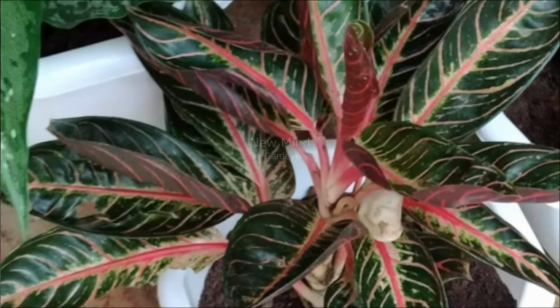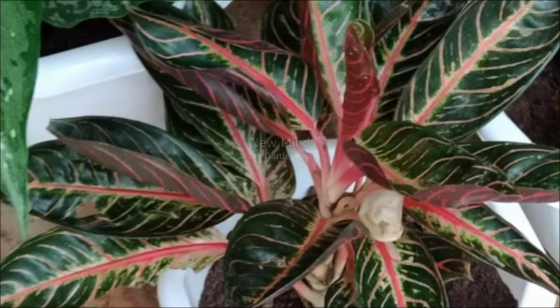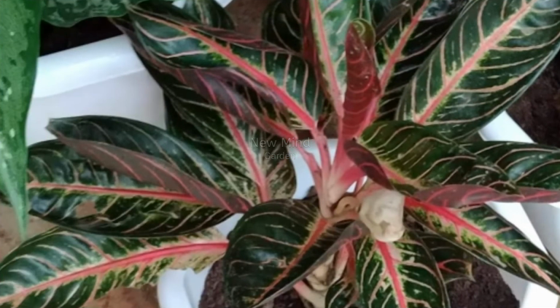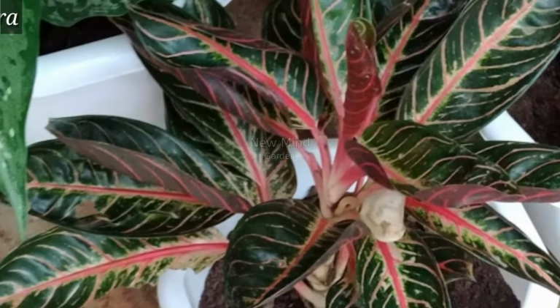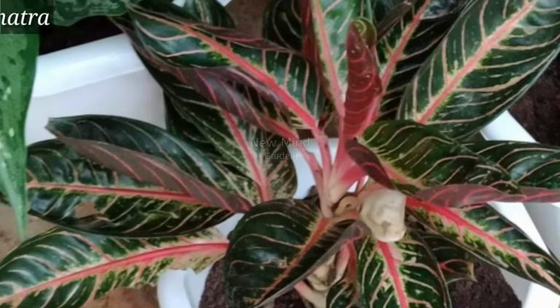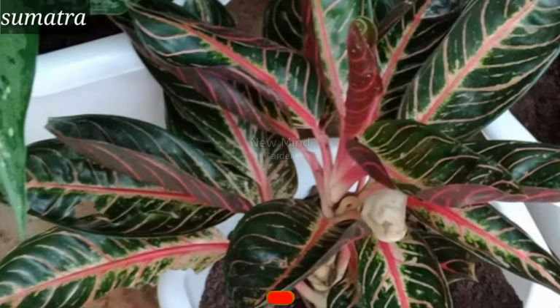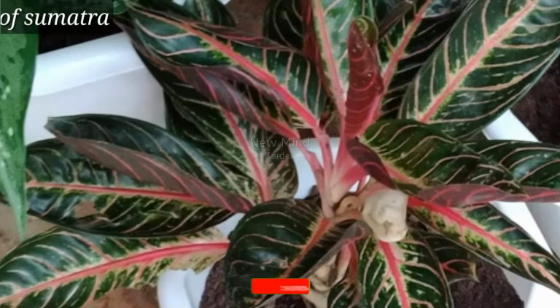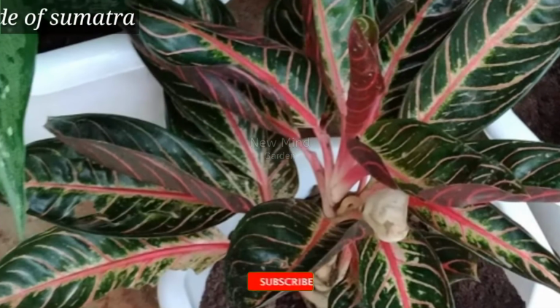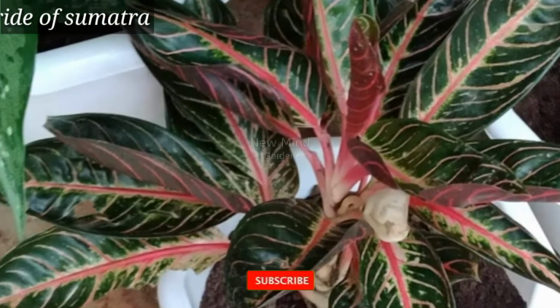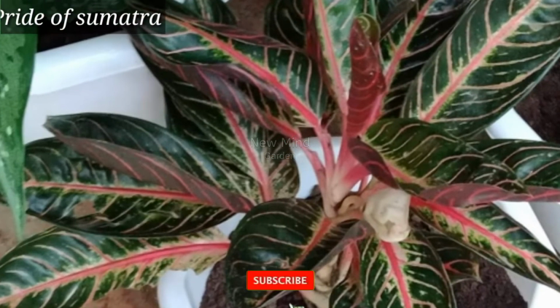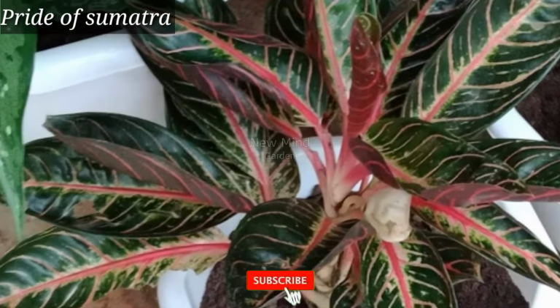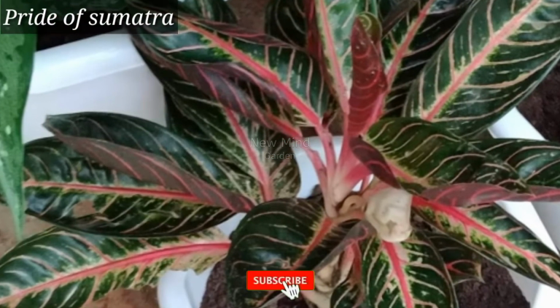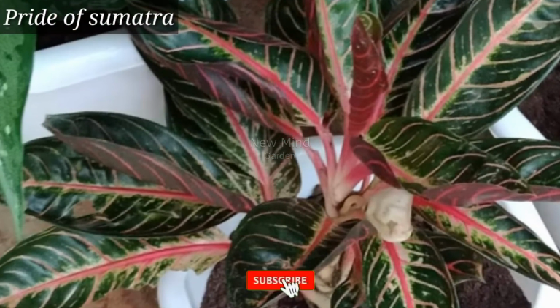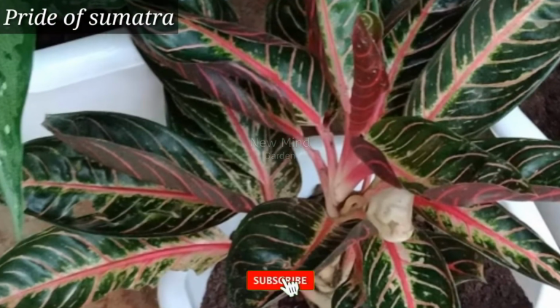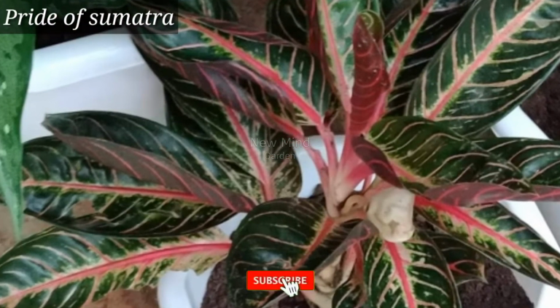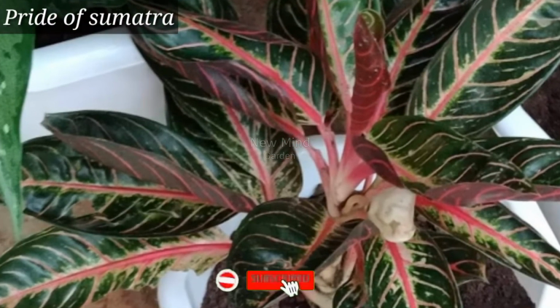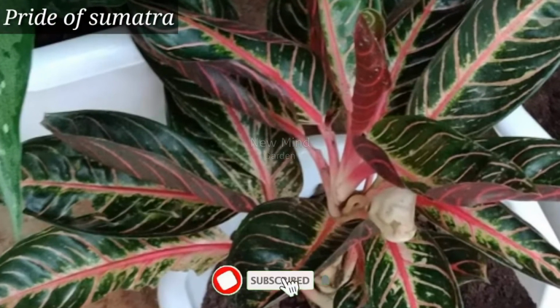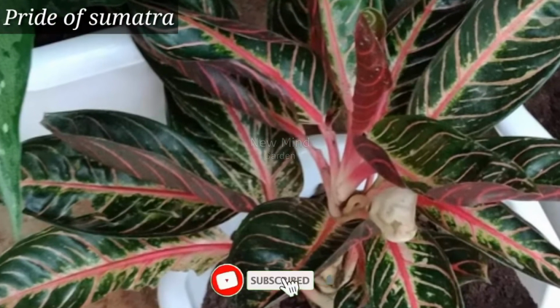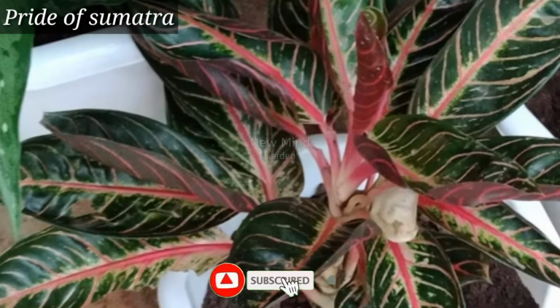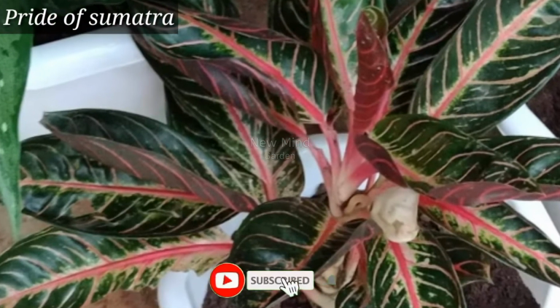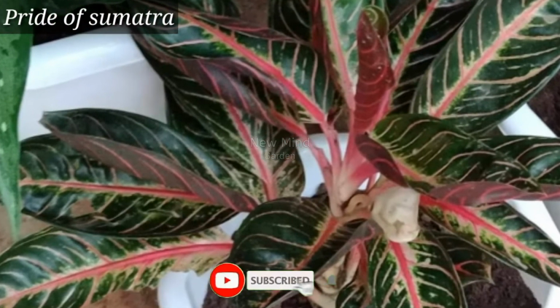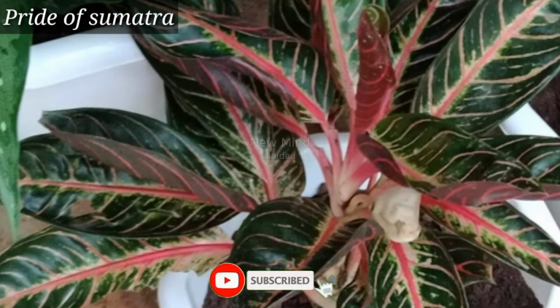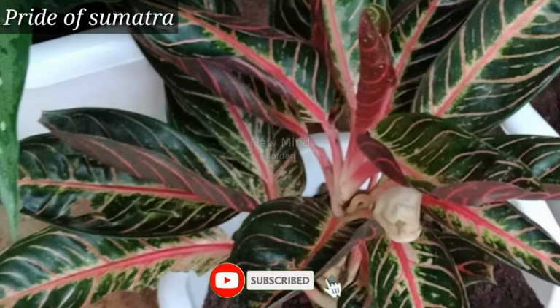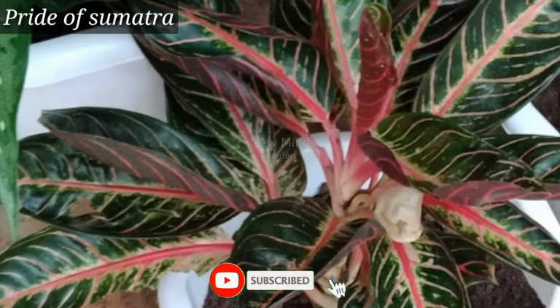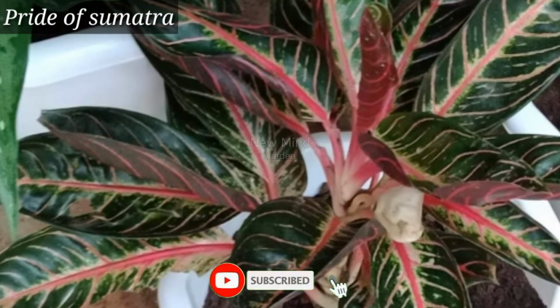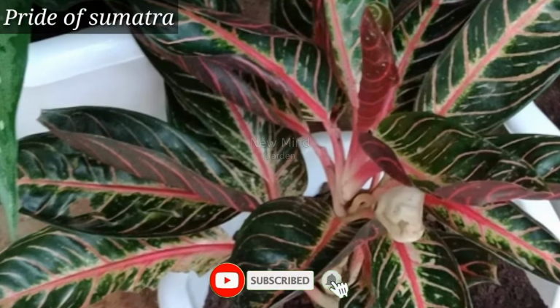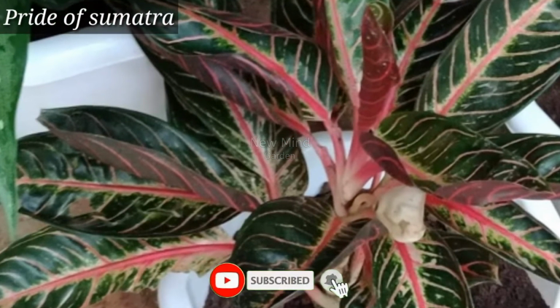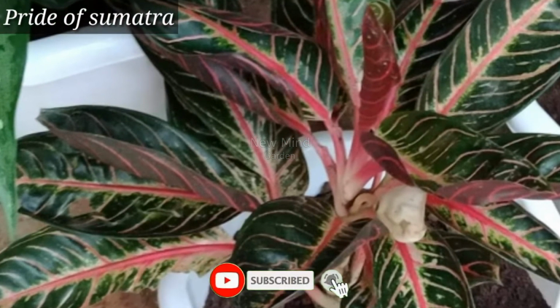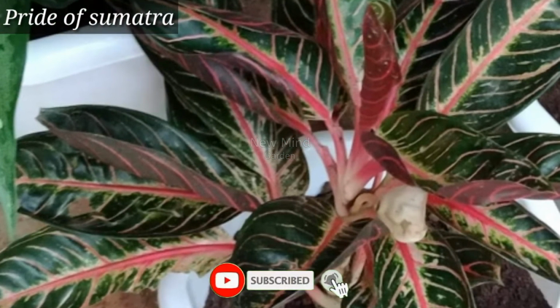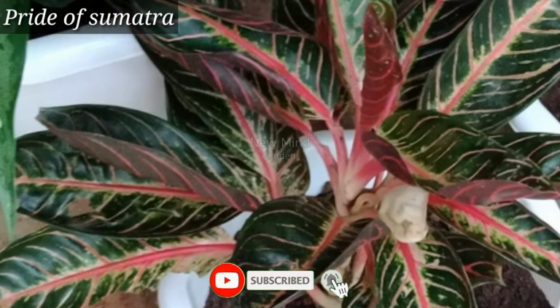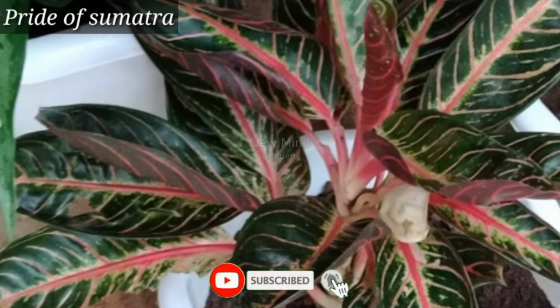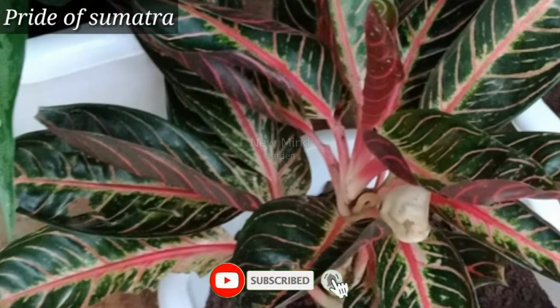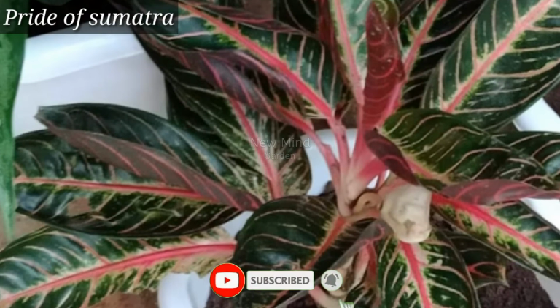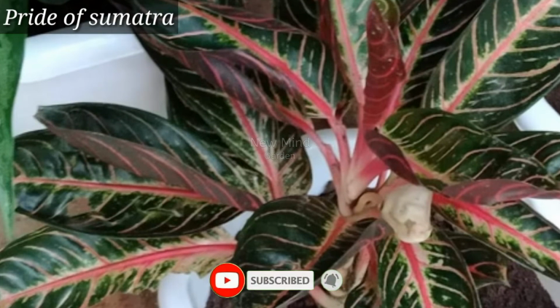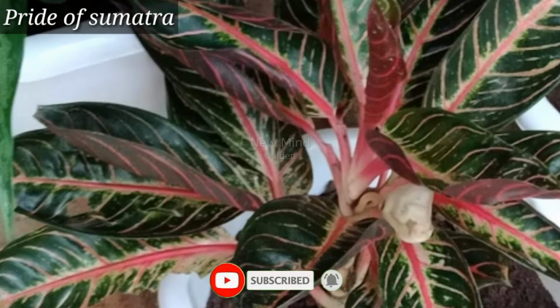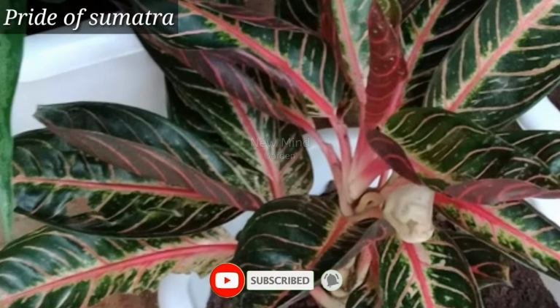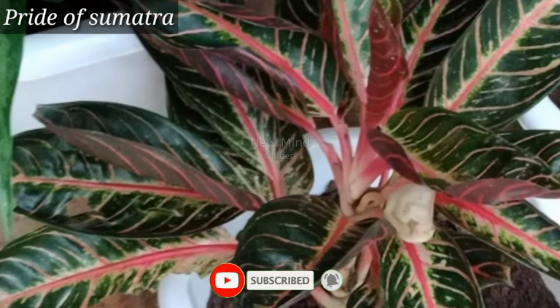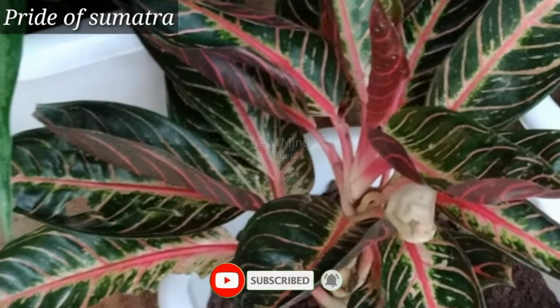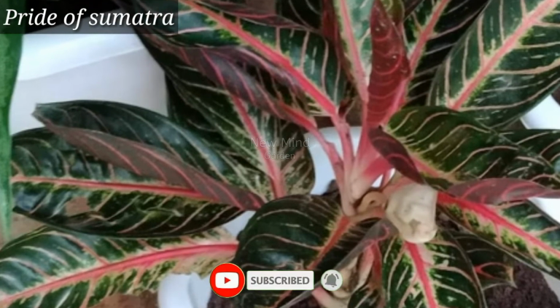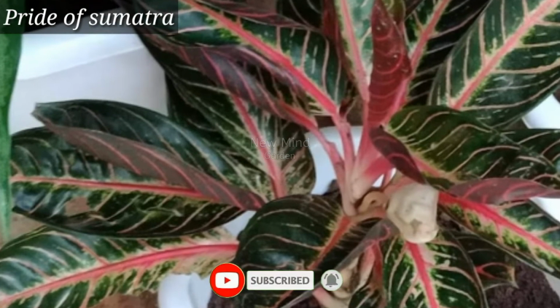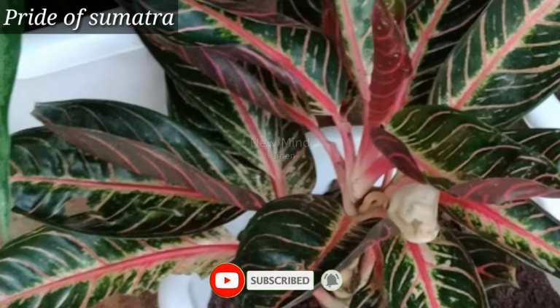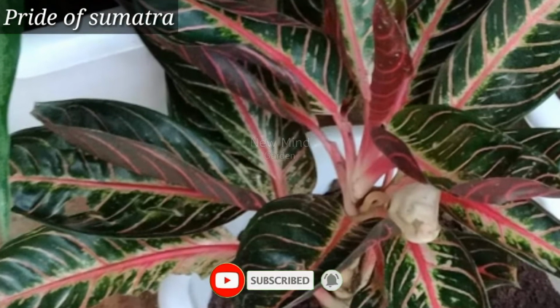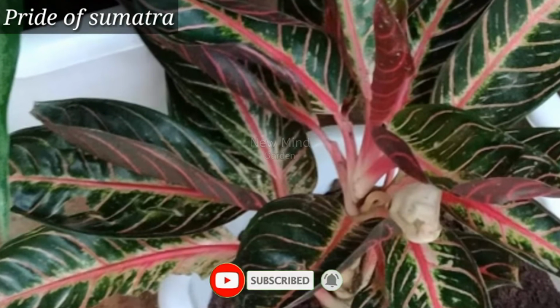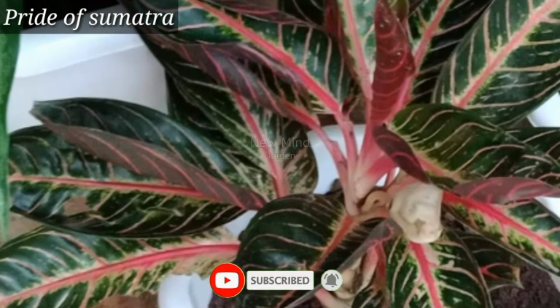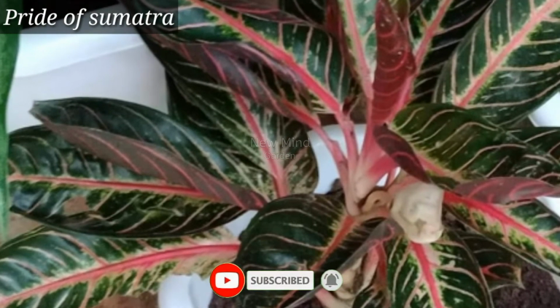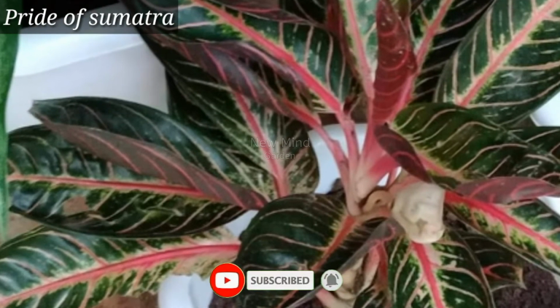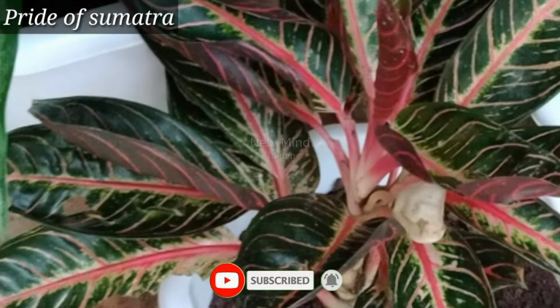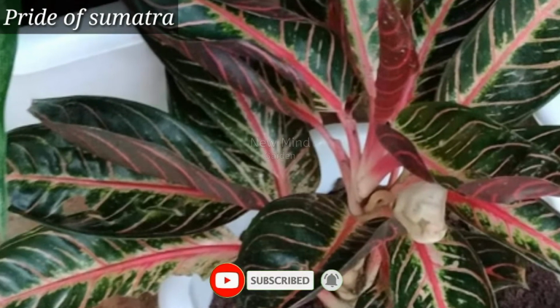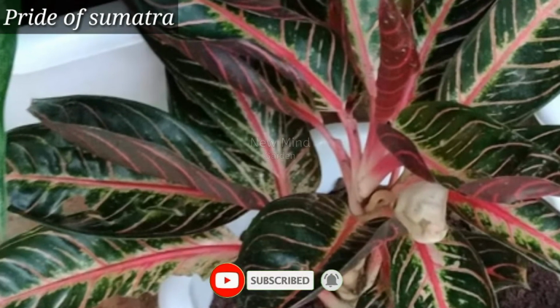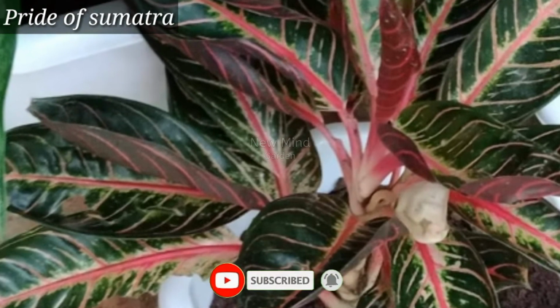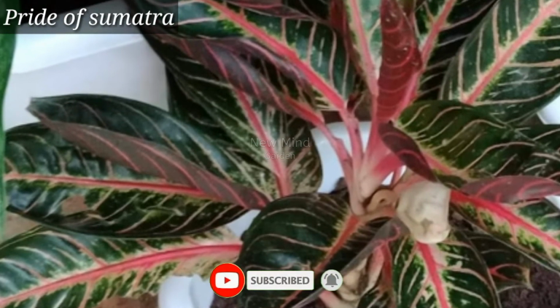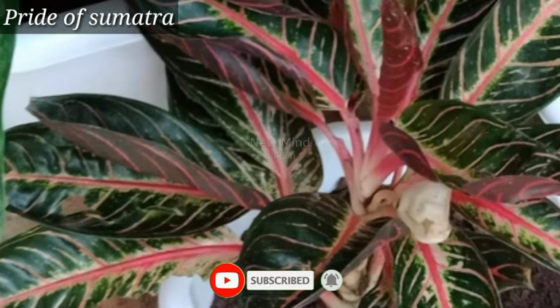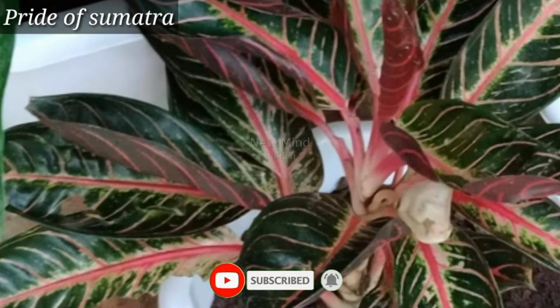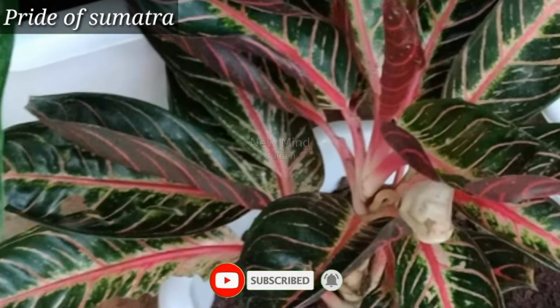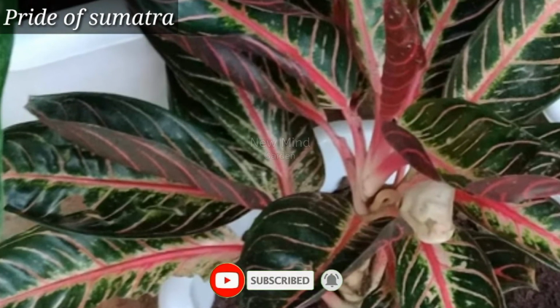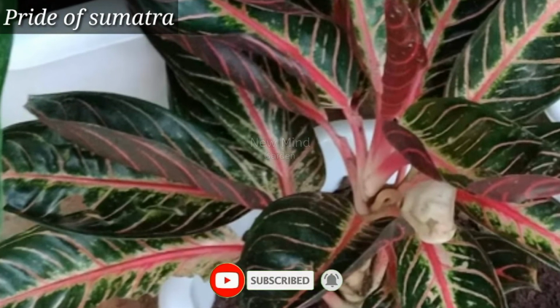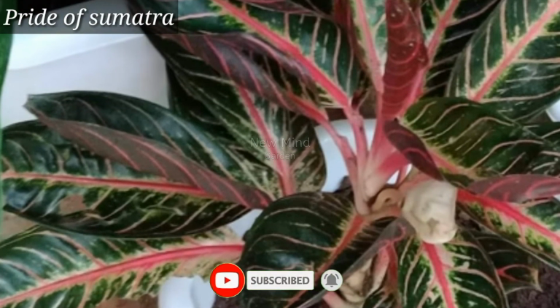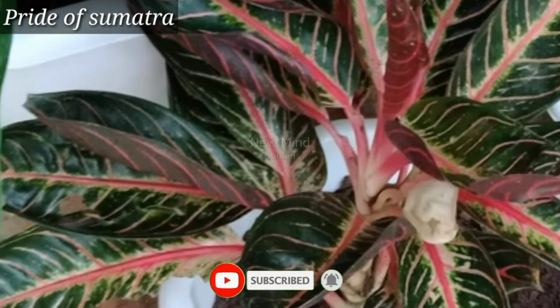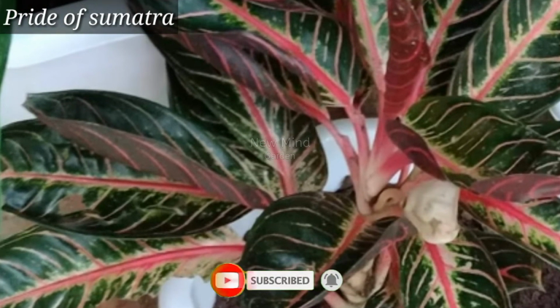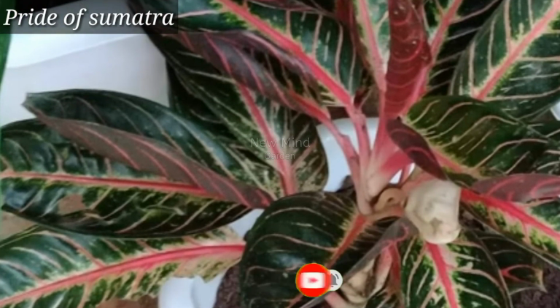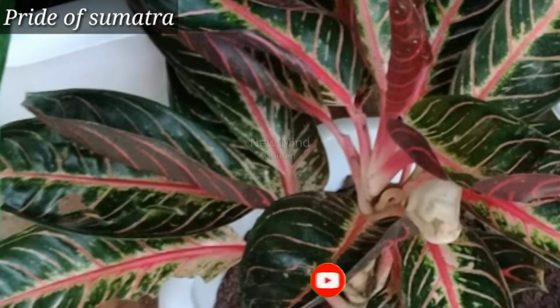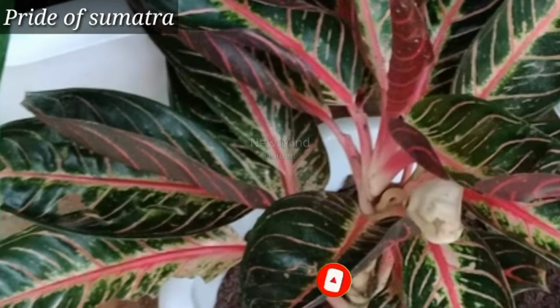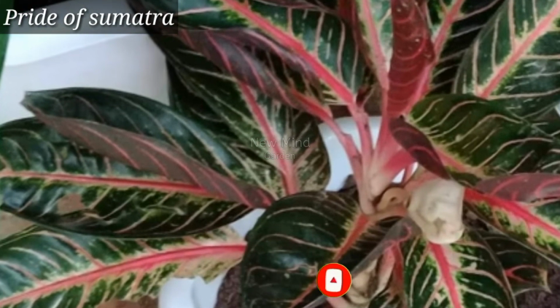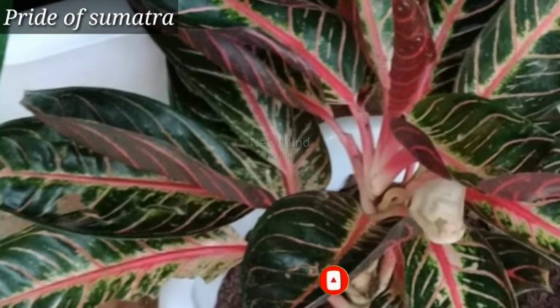Pride of Sumantra is very beautiful. This plant is adapted to low light conditions.